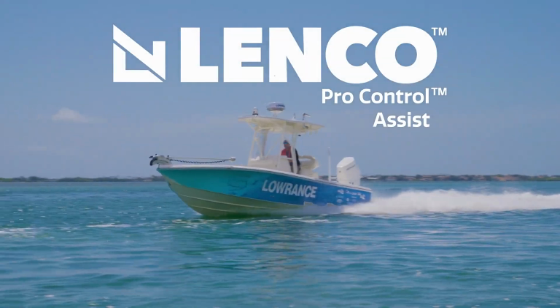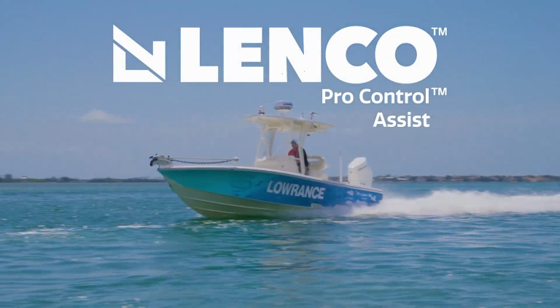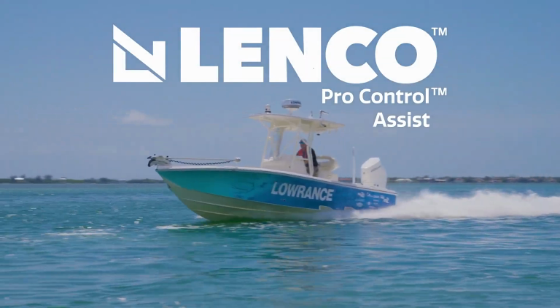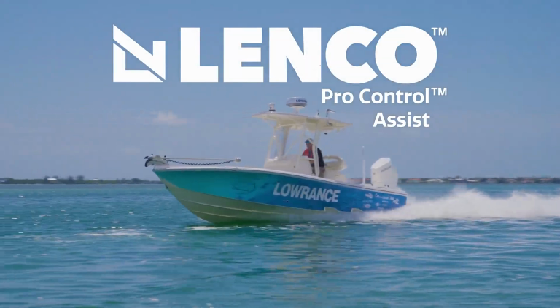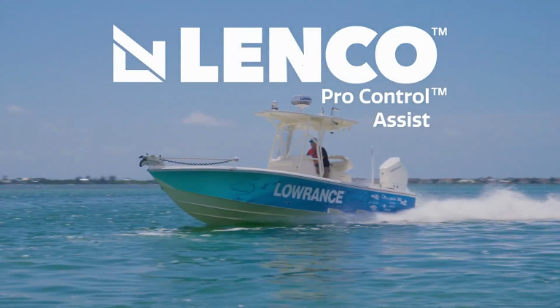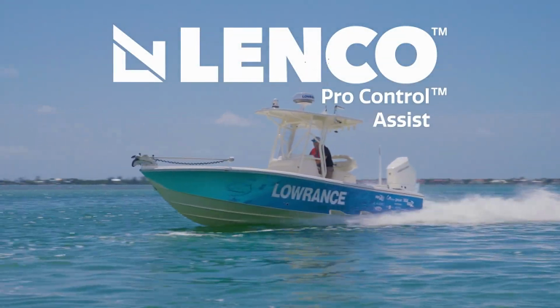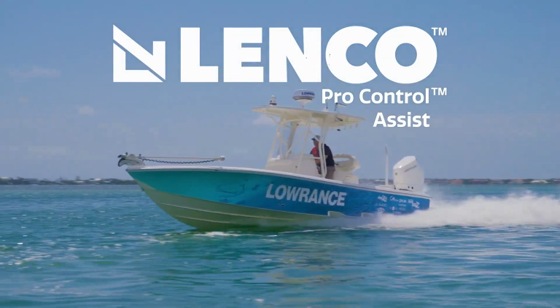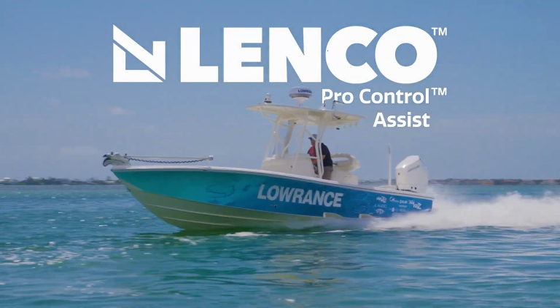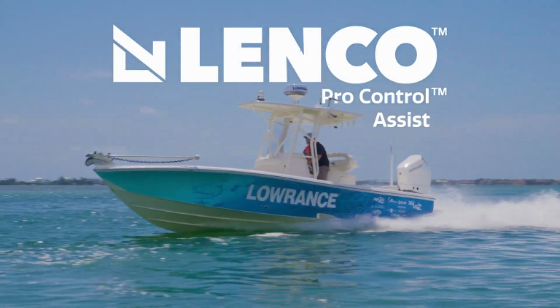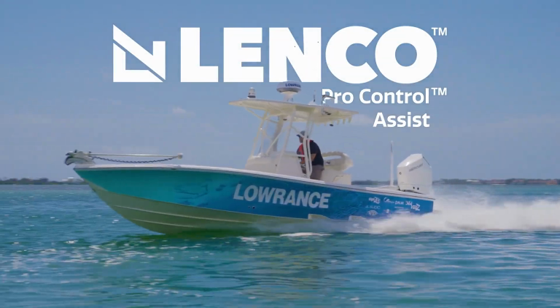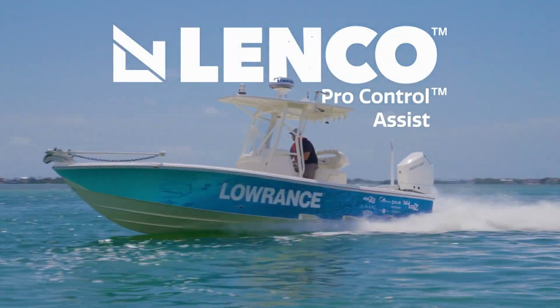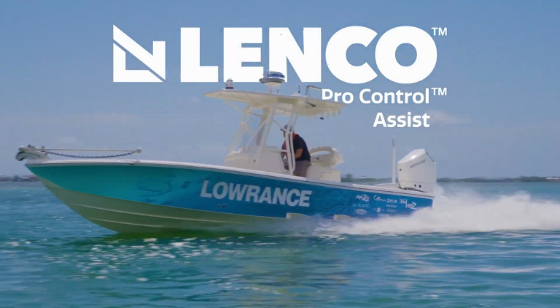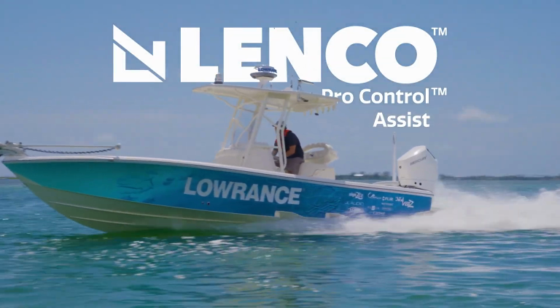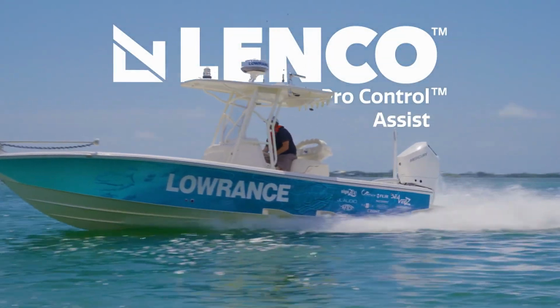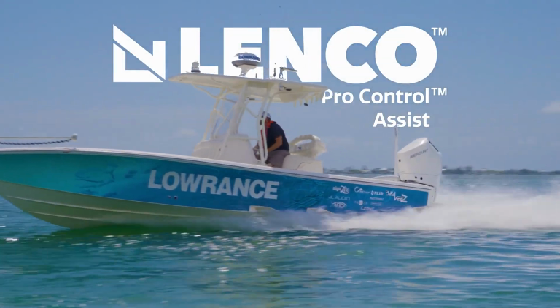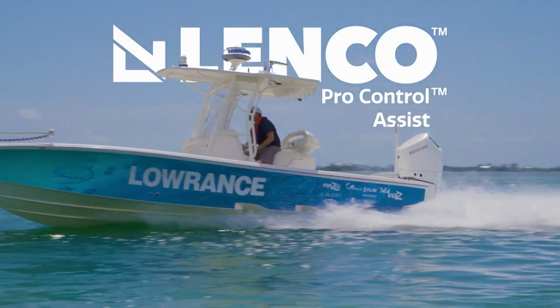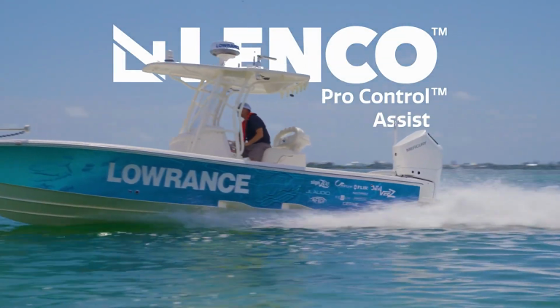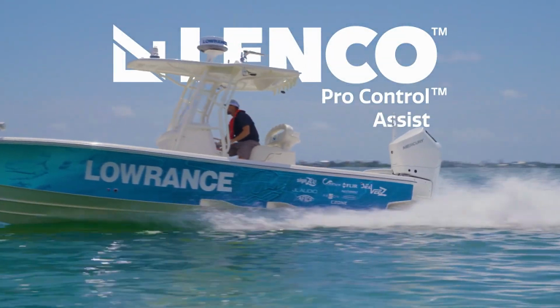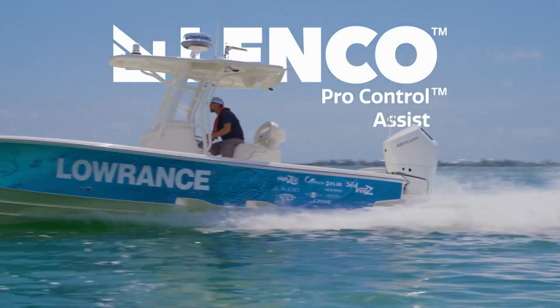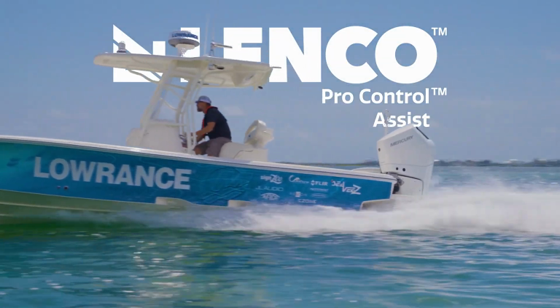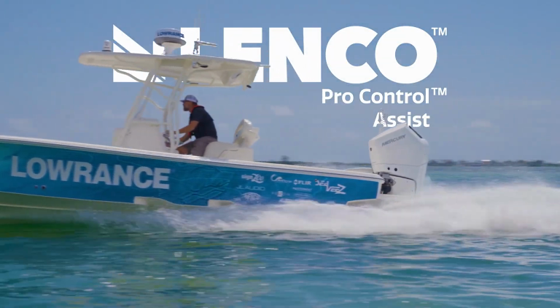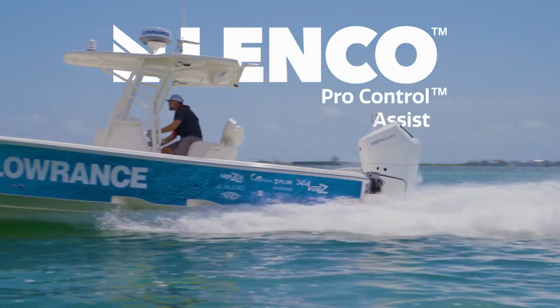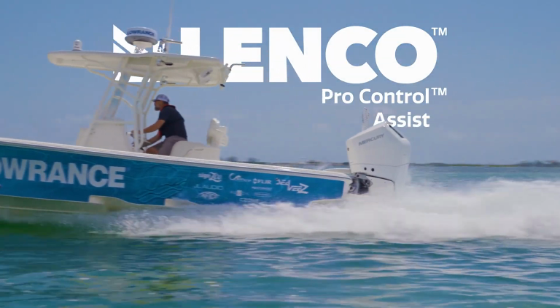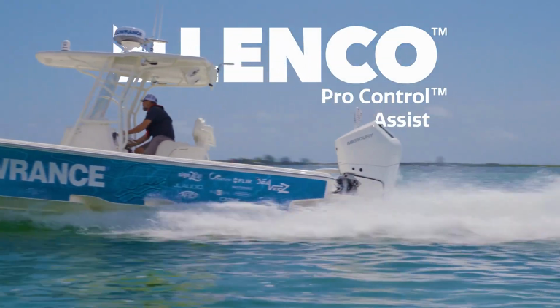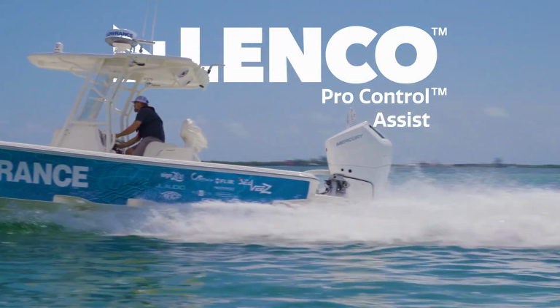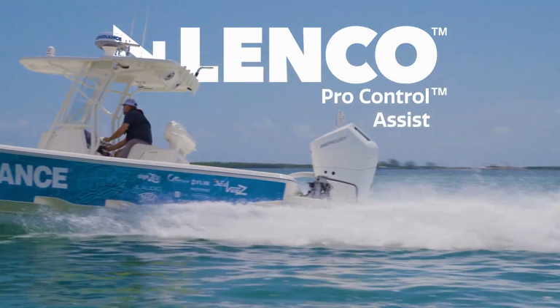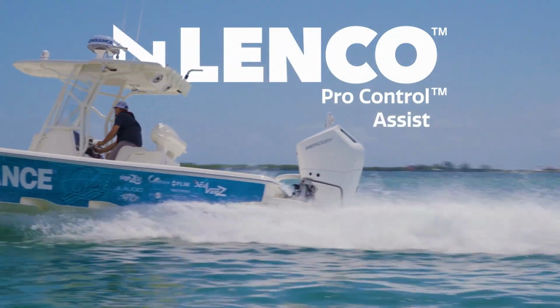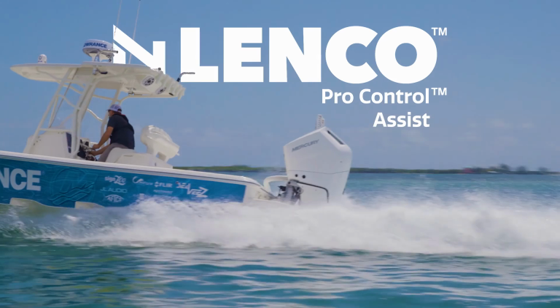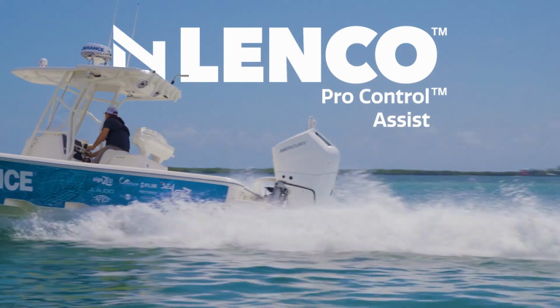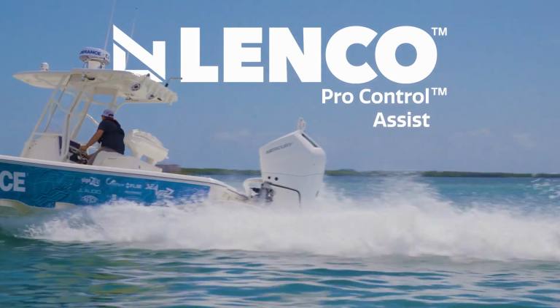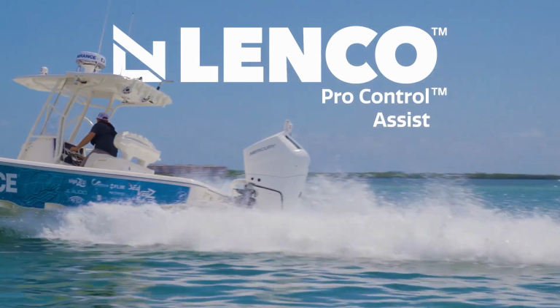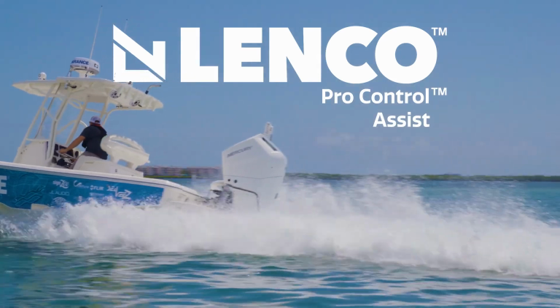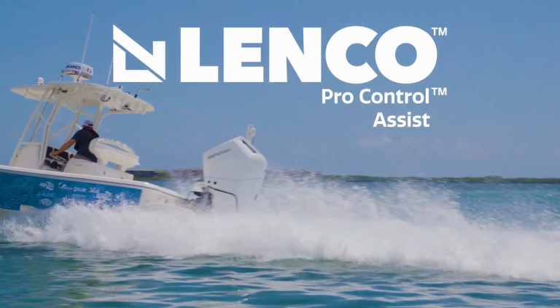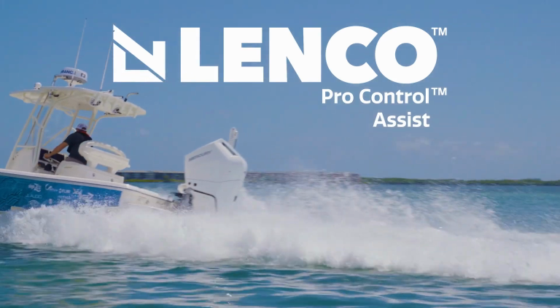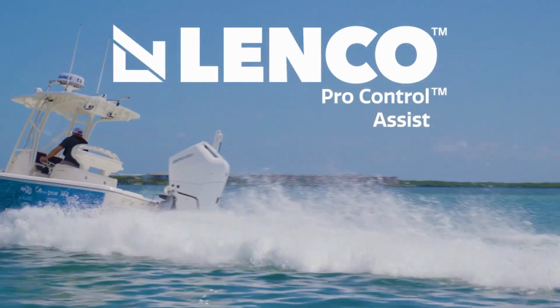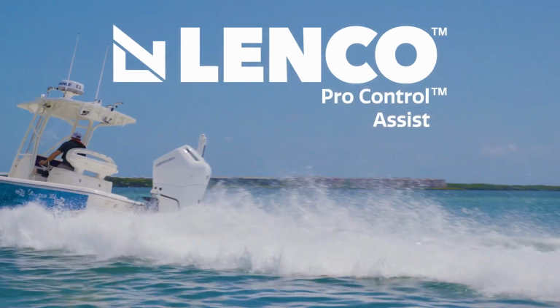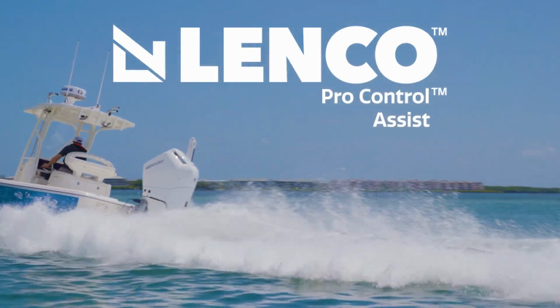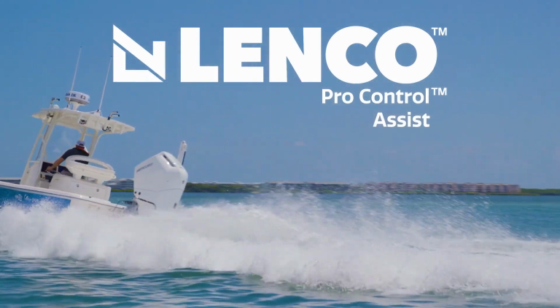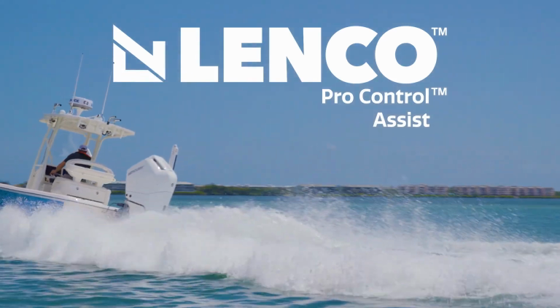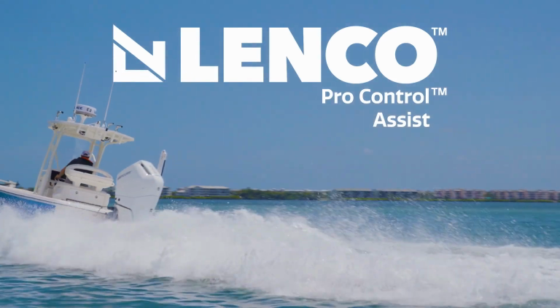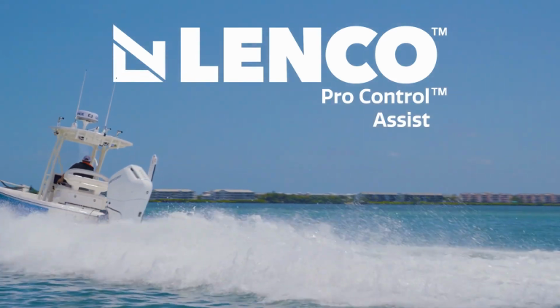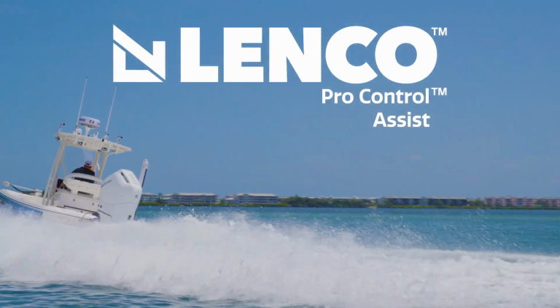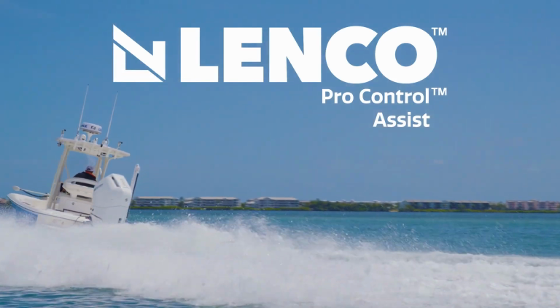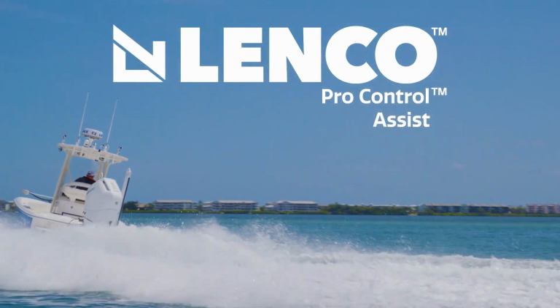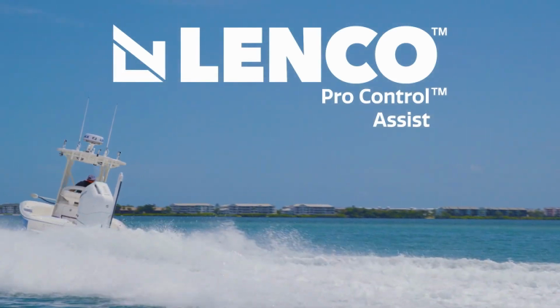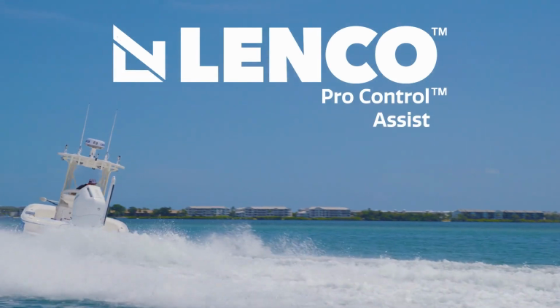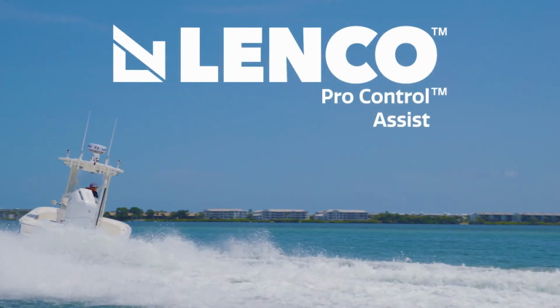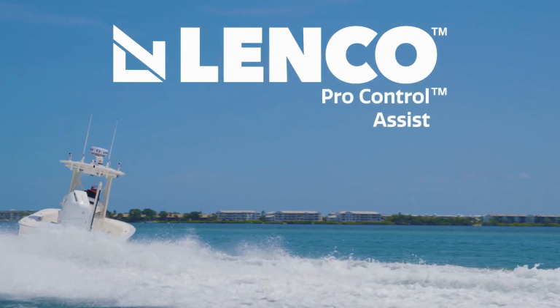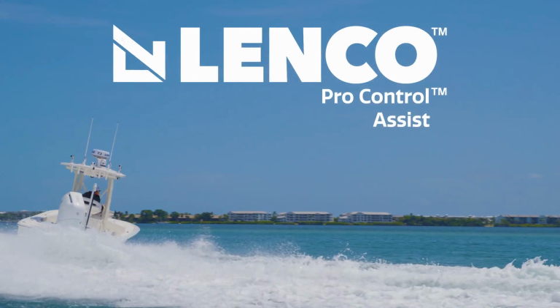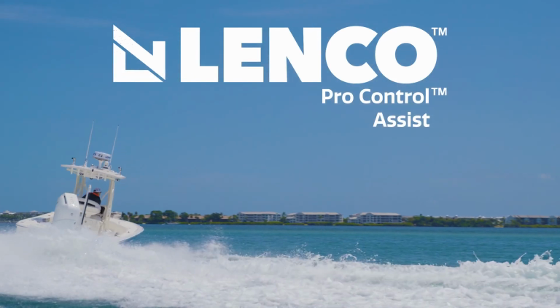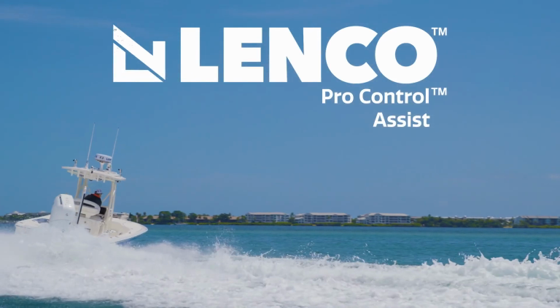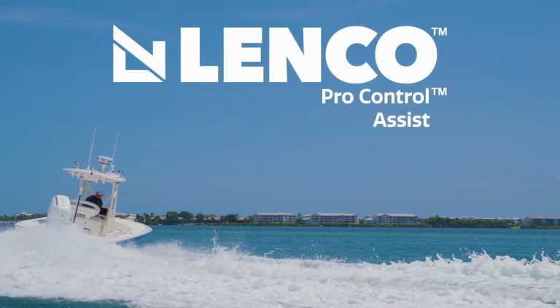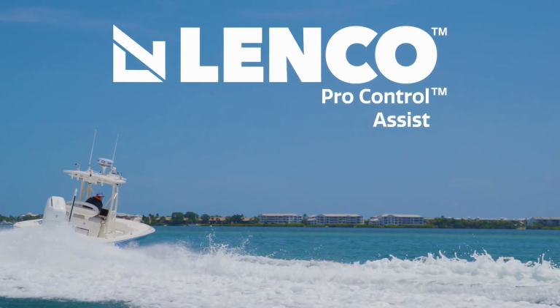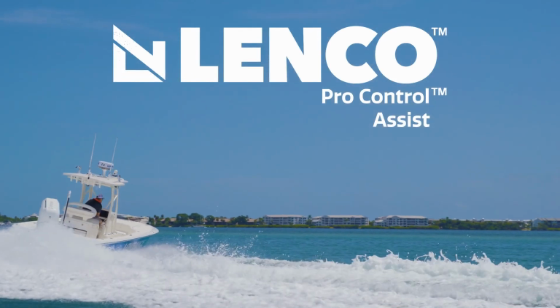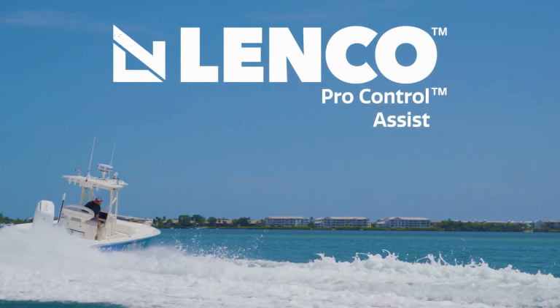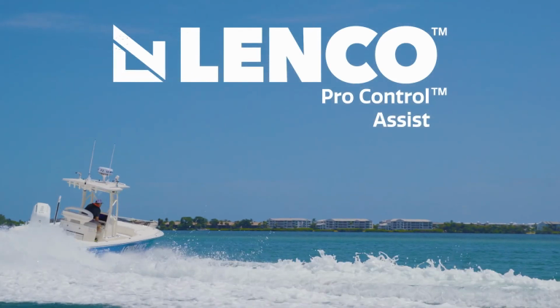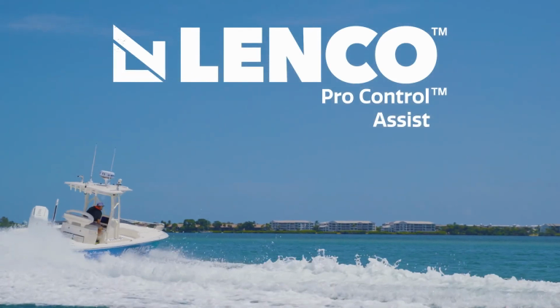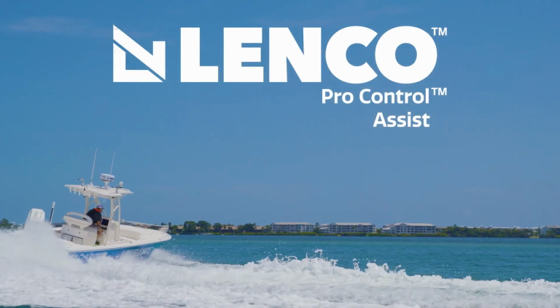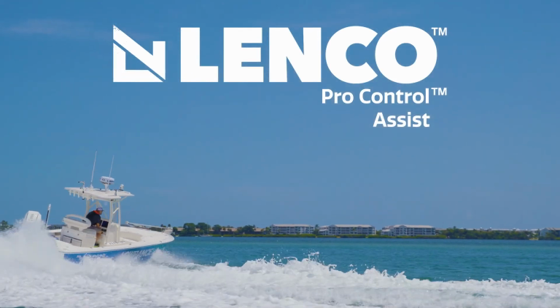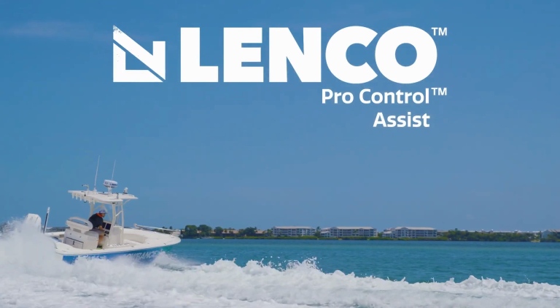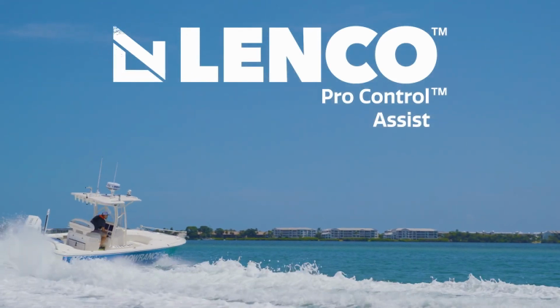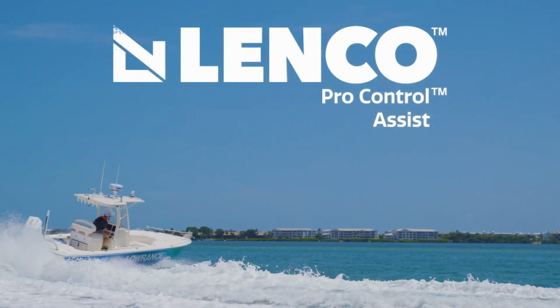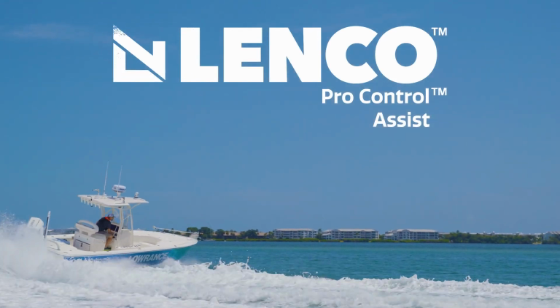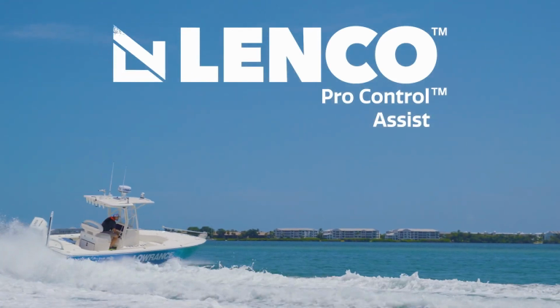Thank you for choosing Lenco ProControl Assist. For comfort and control, nothing comes close.